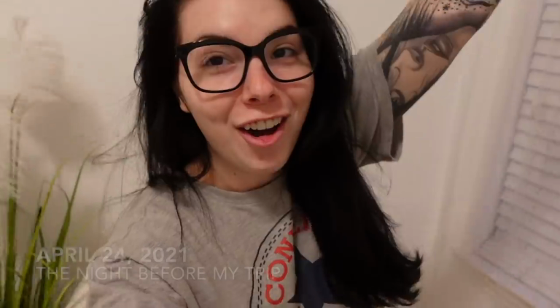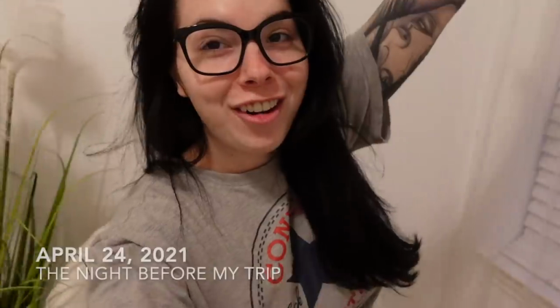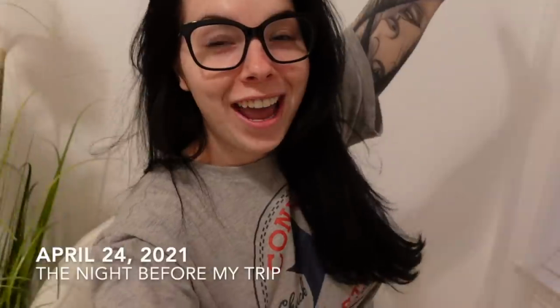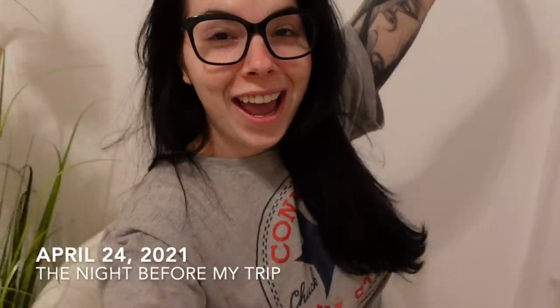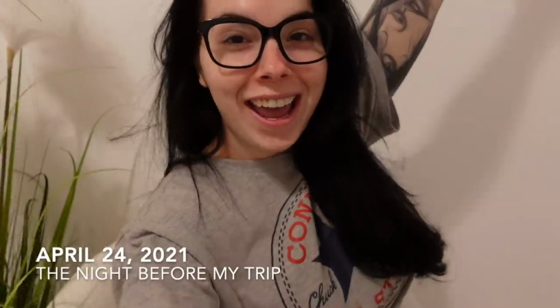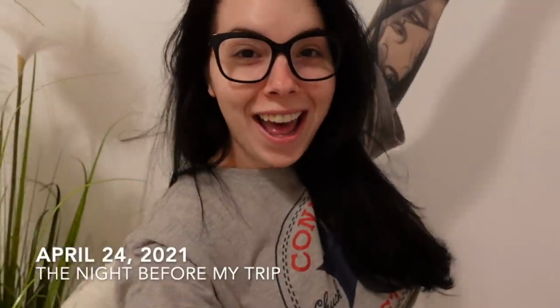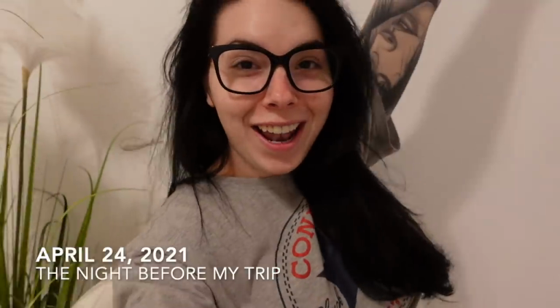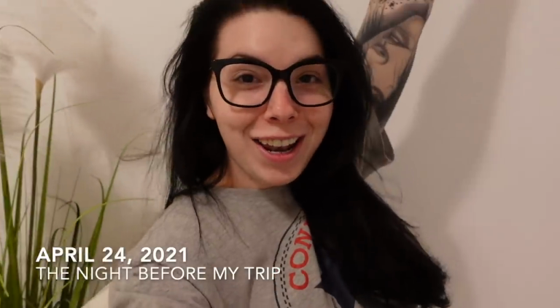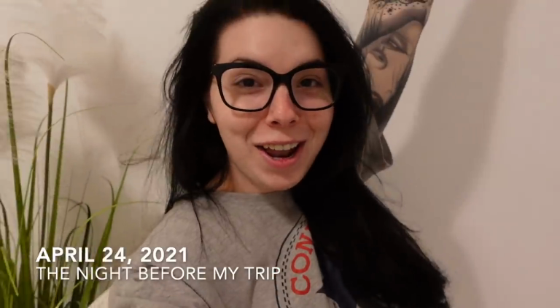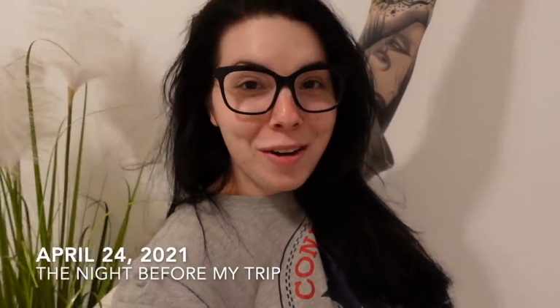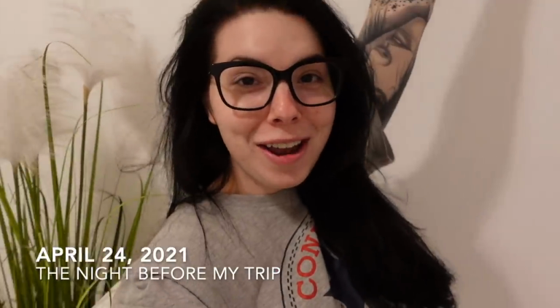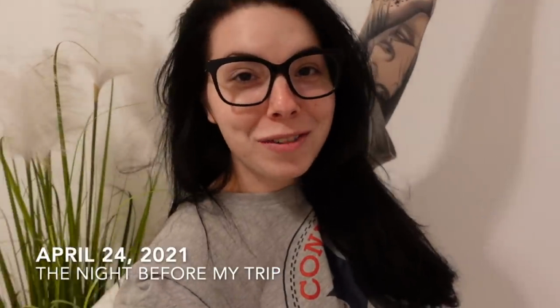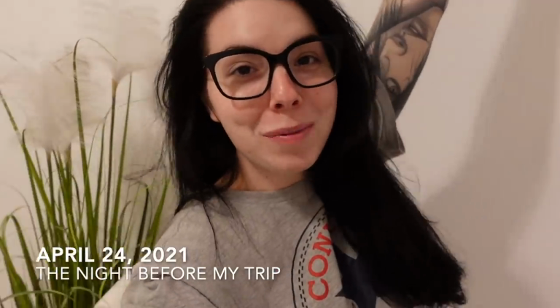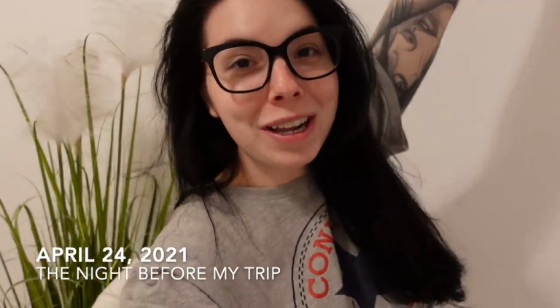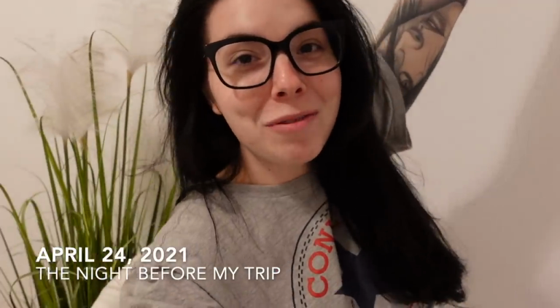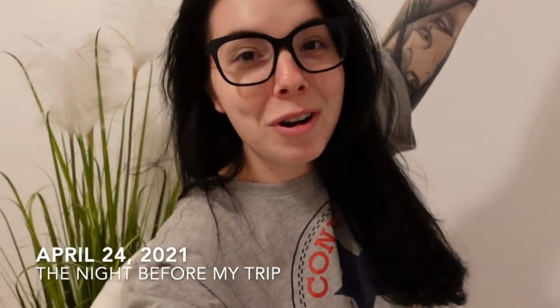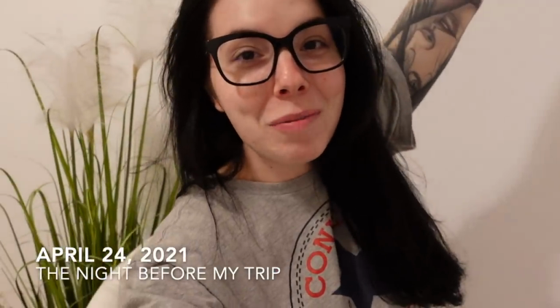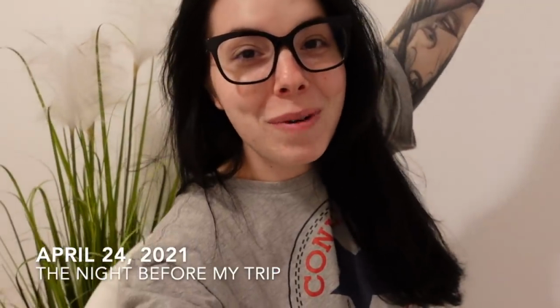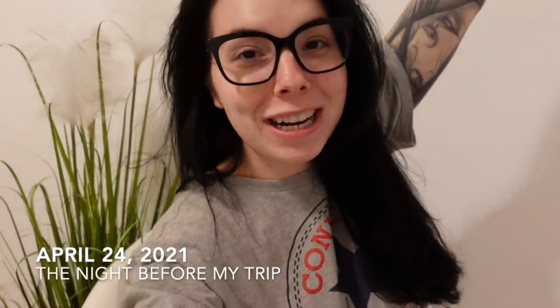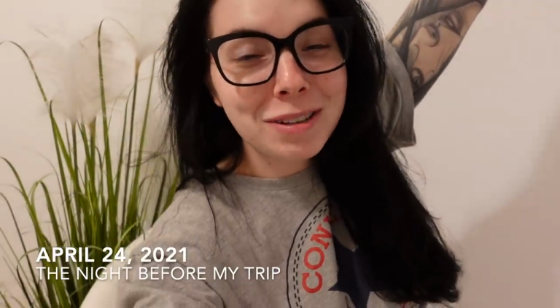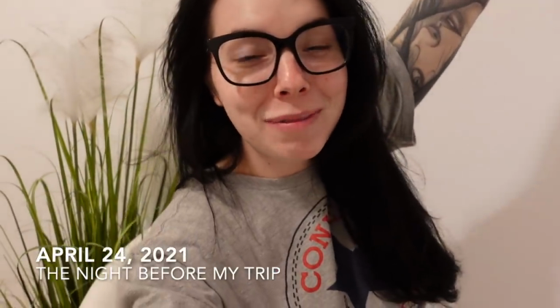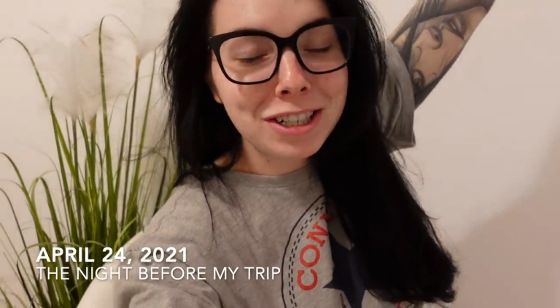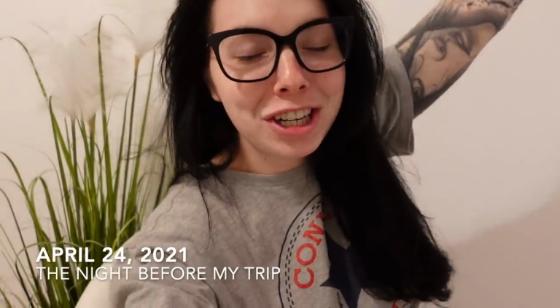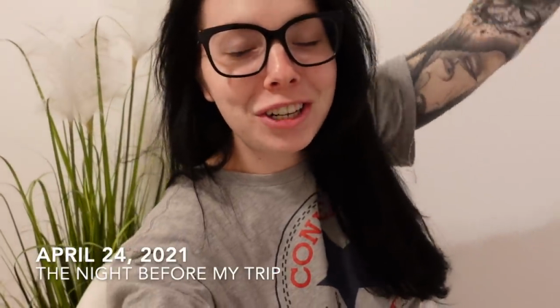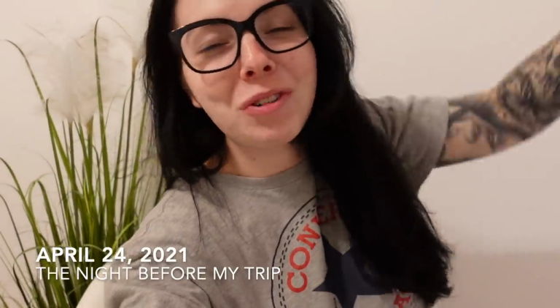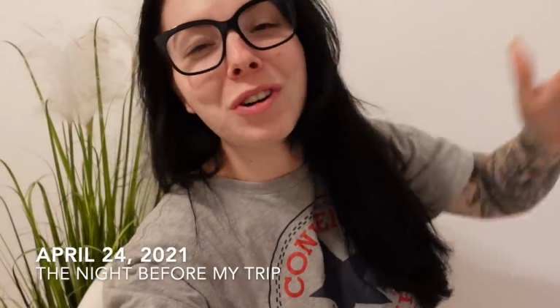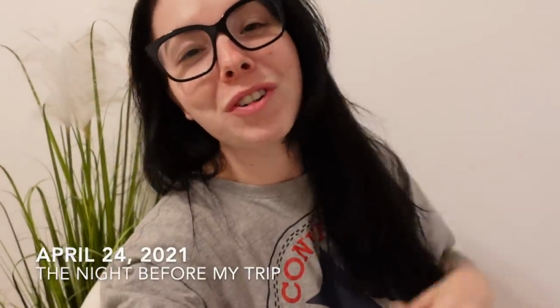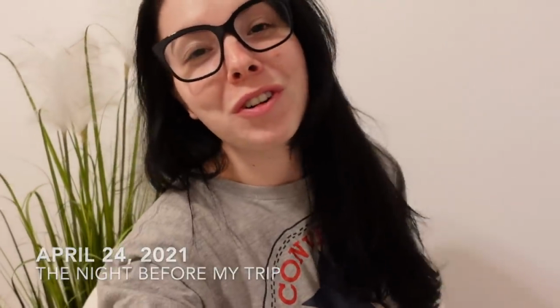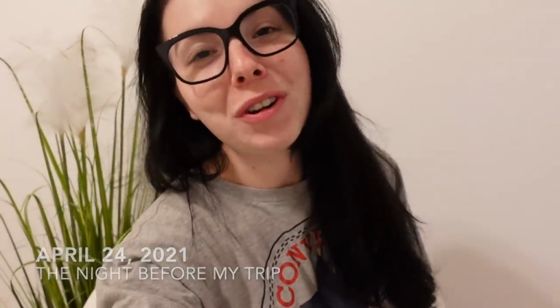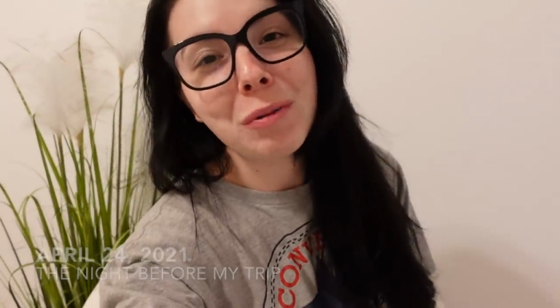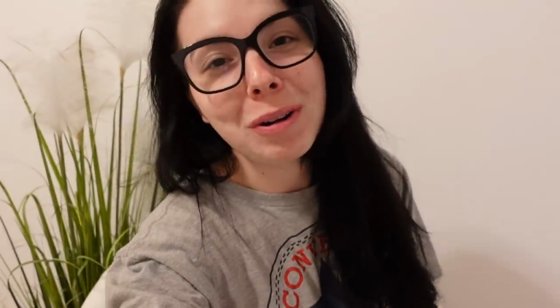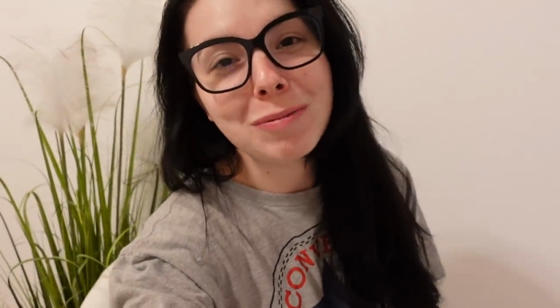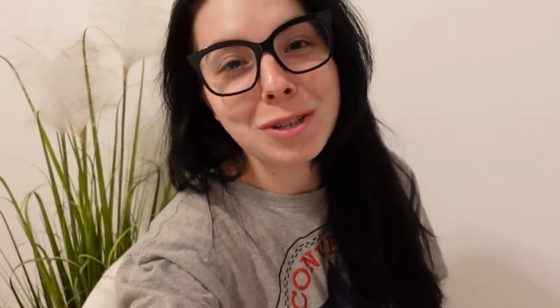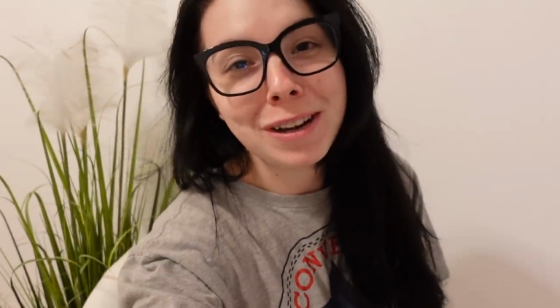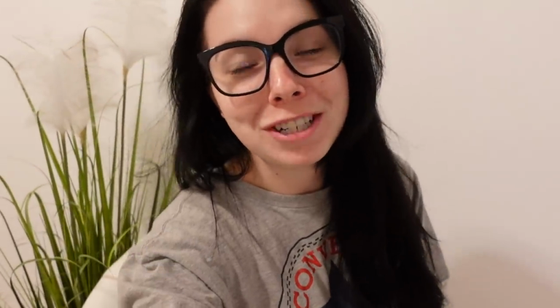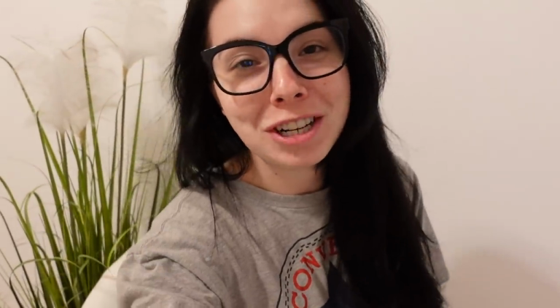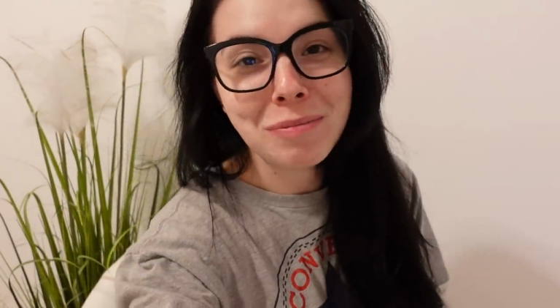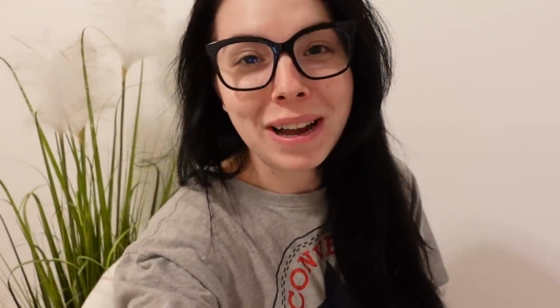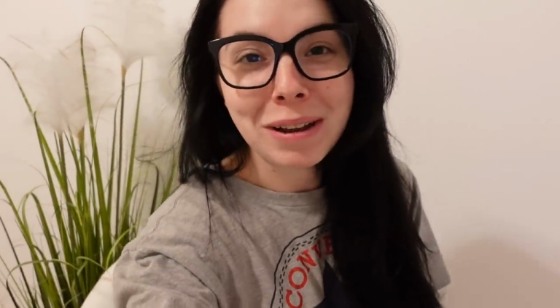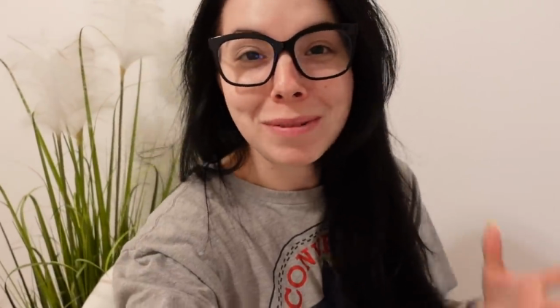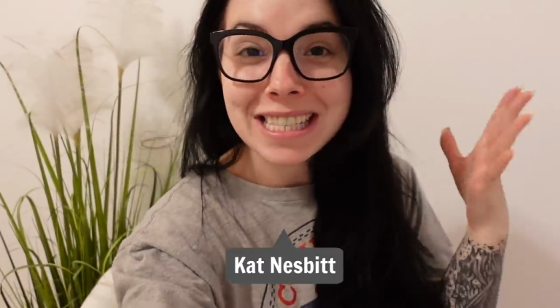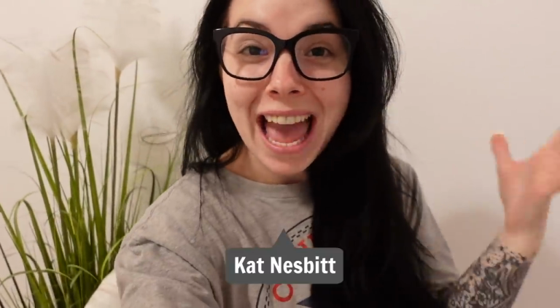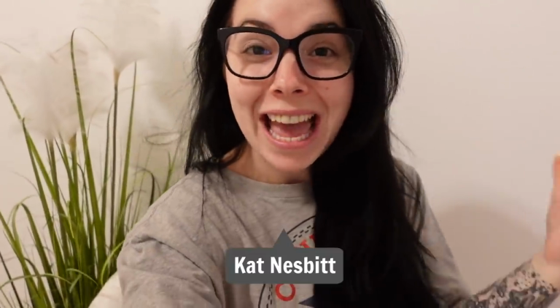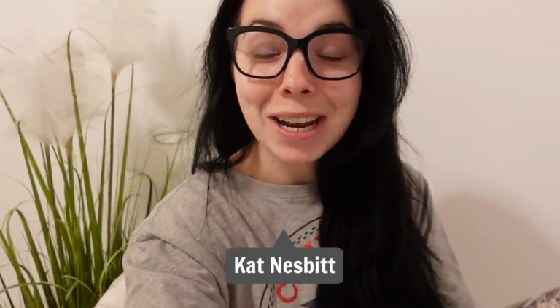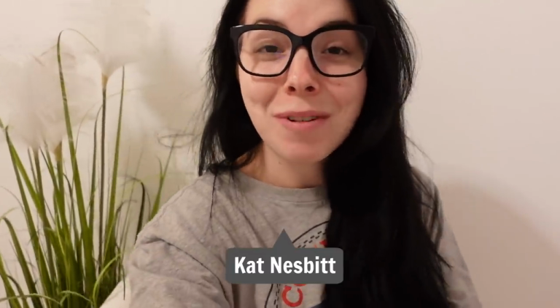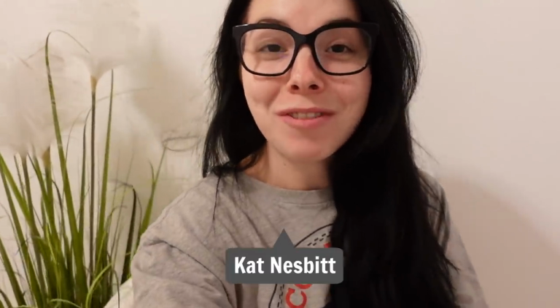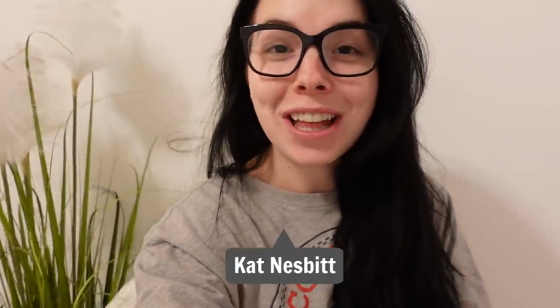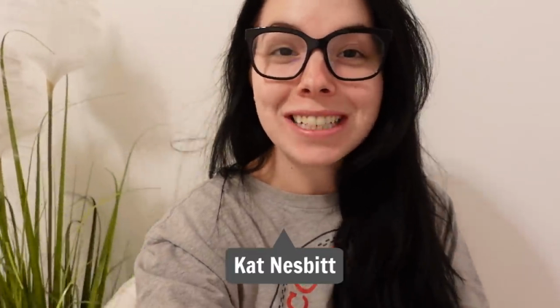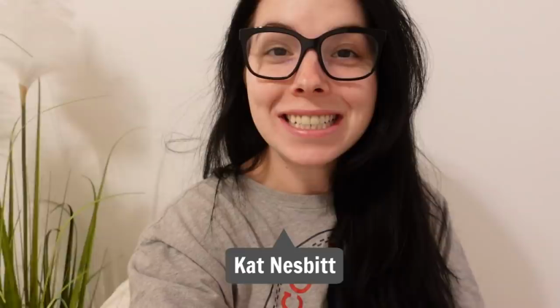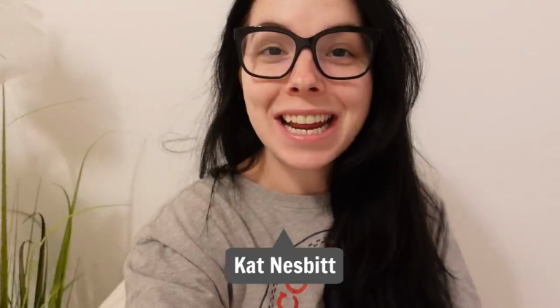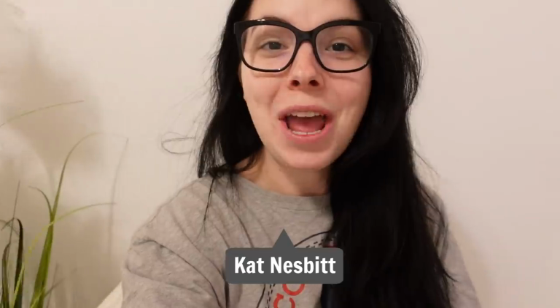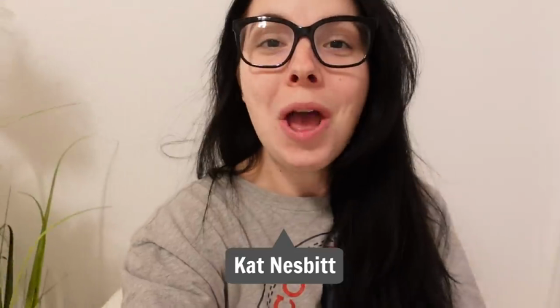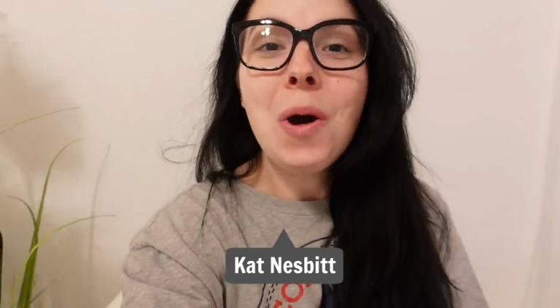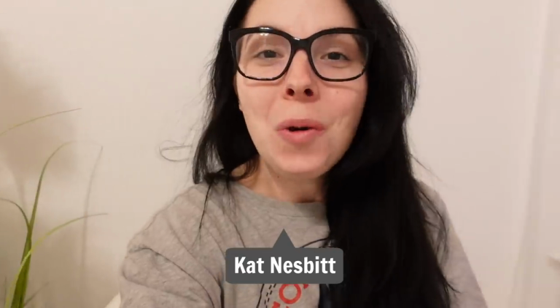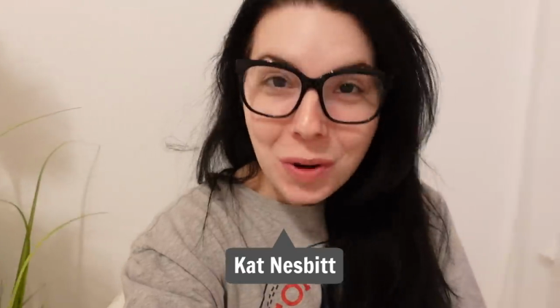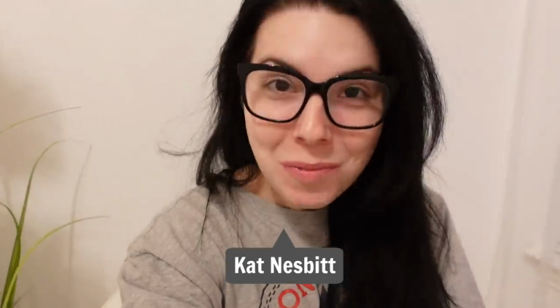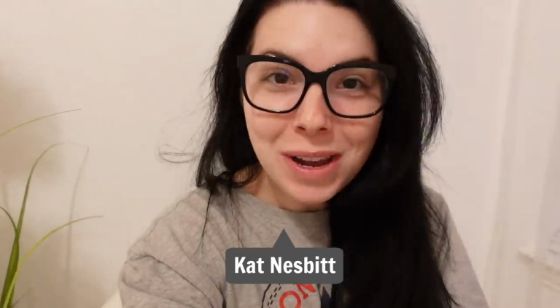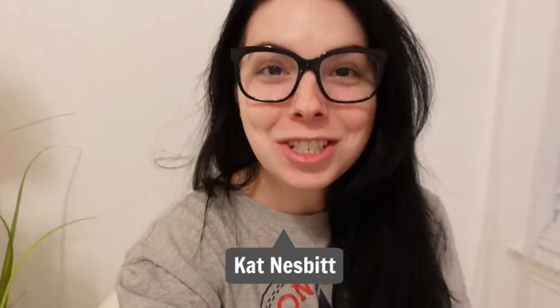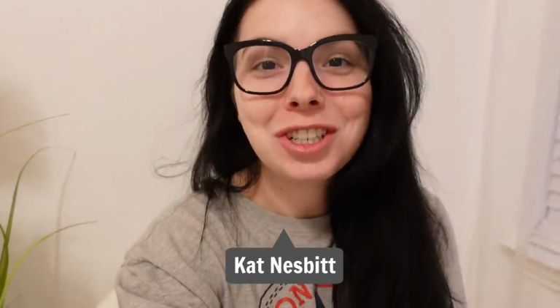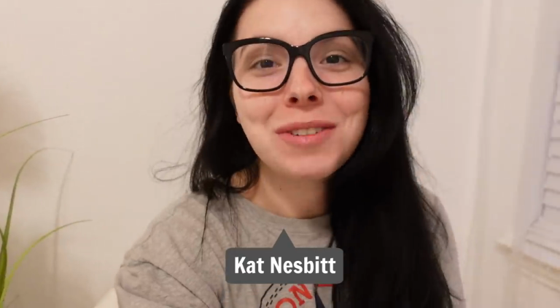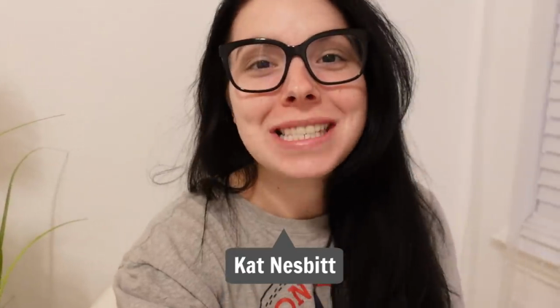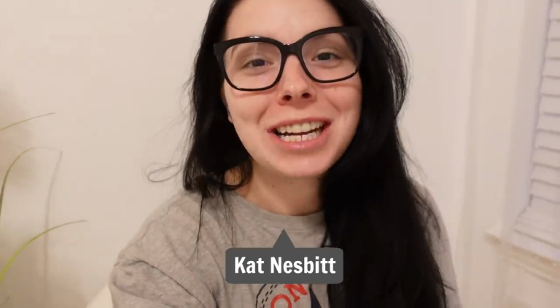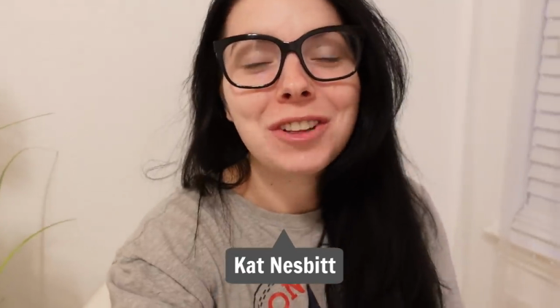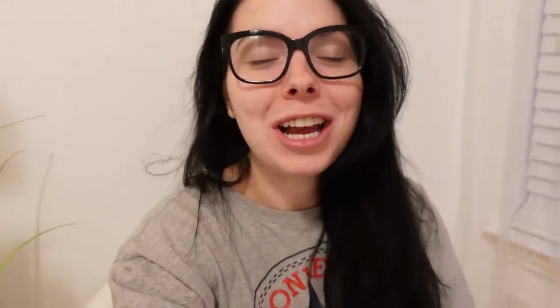Hello everybody. Welcome back to my channel, or if you're new here, welcome to my channel. My name is Kat and I'm a flight attendant with a major U.S. airline.